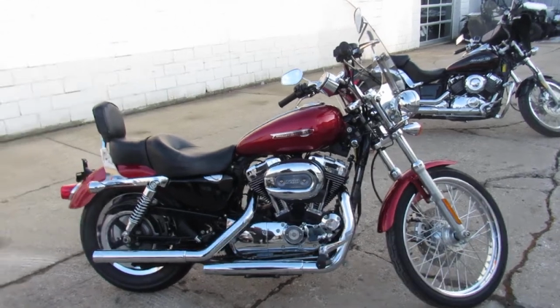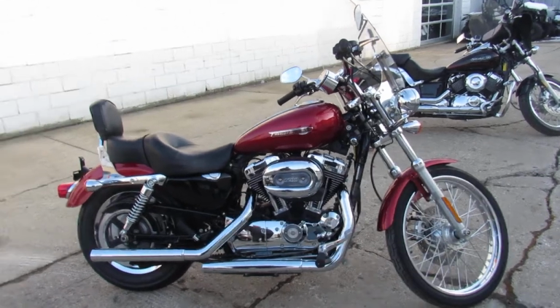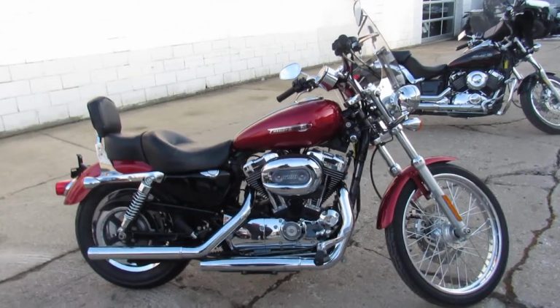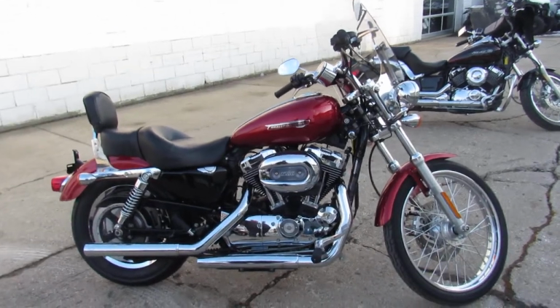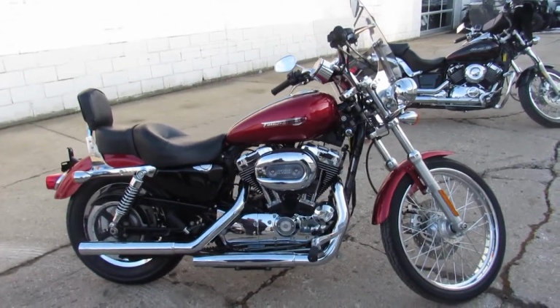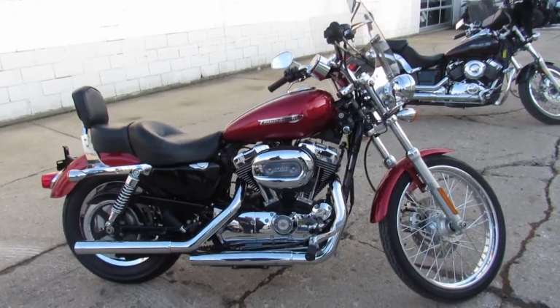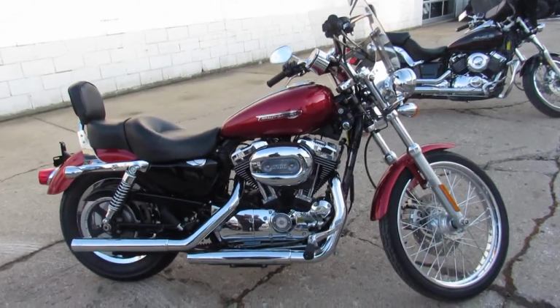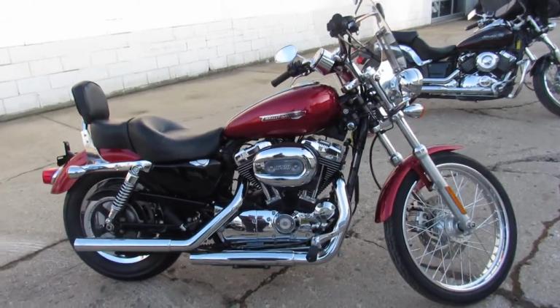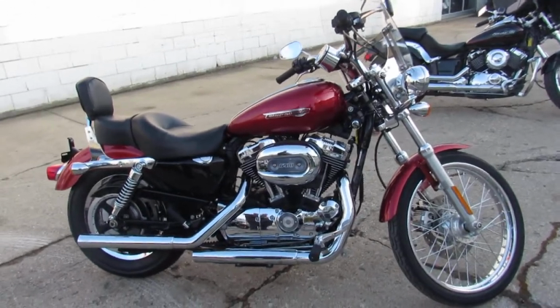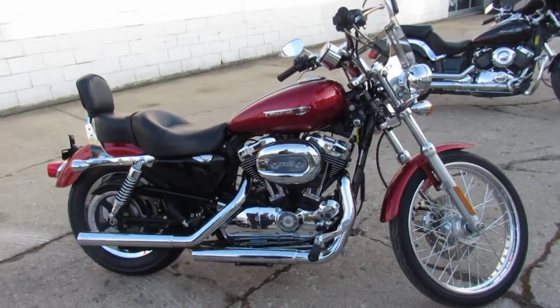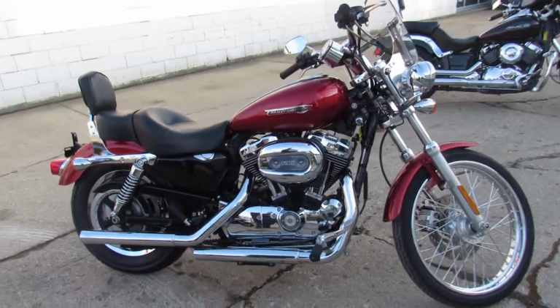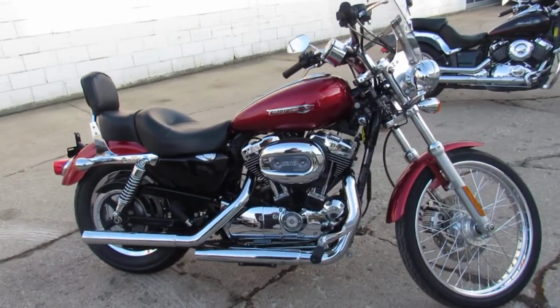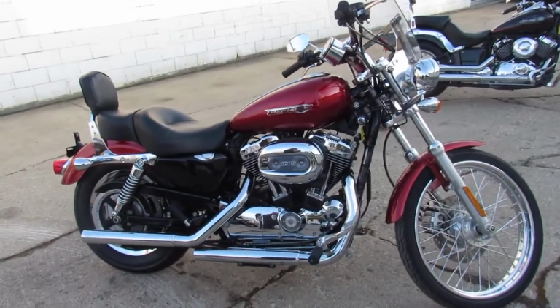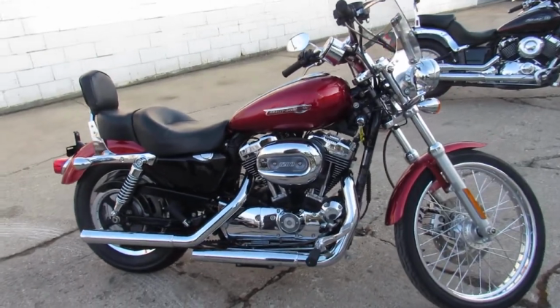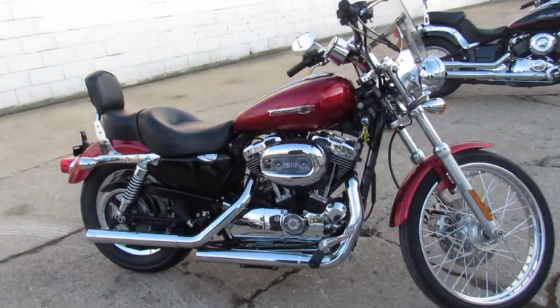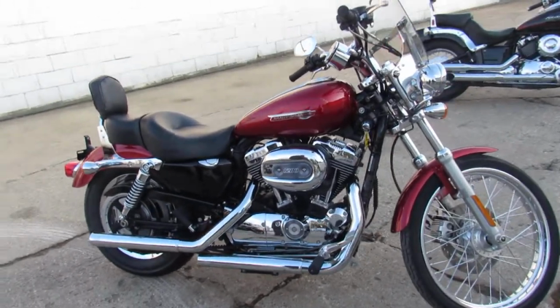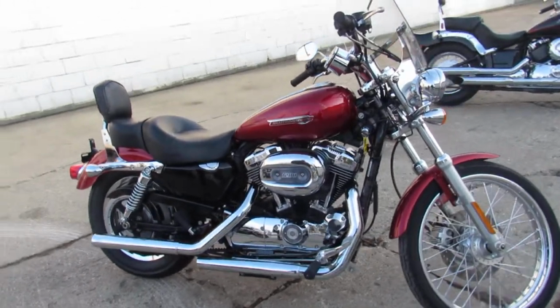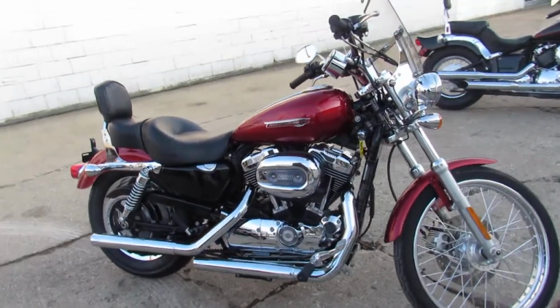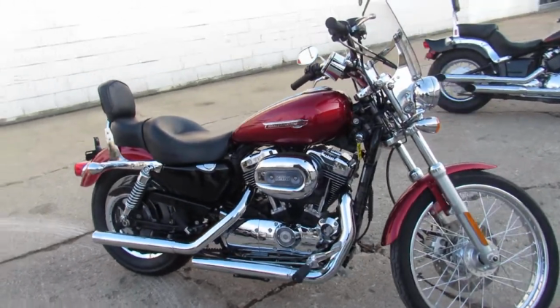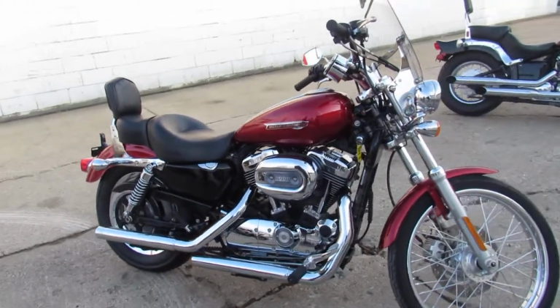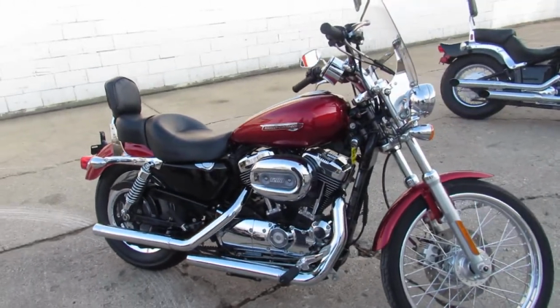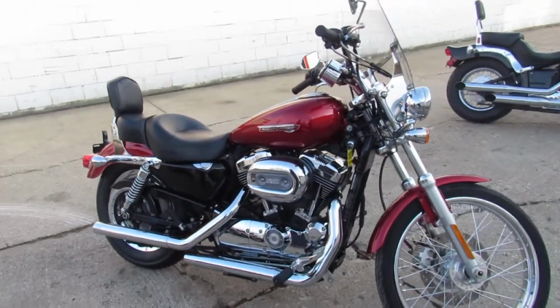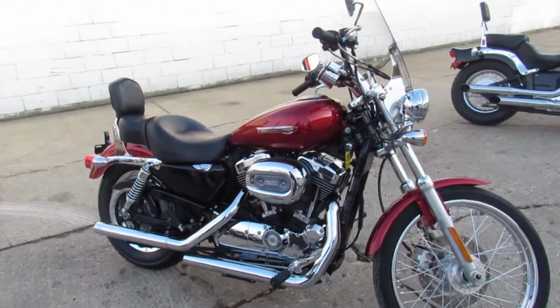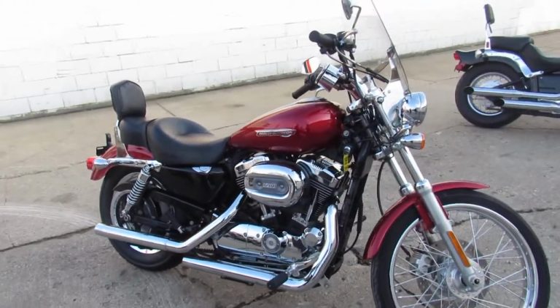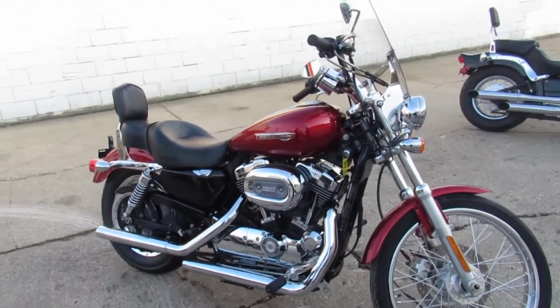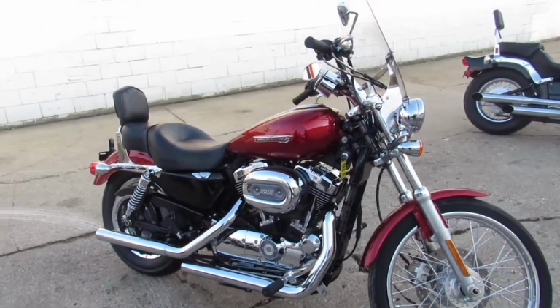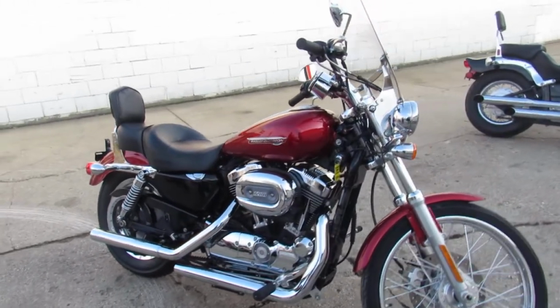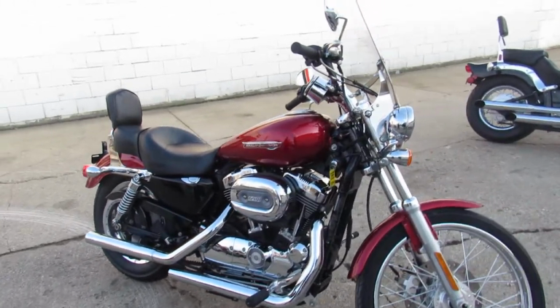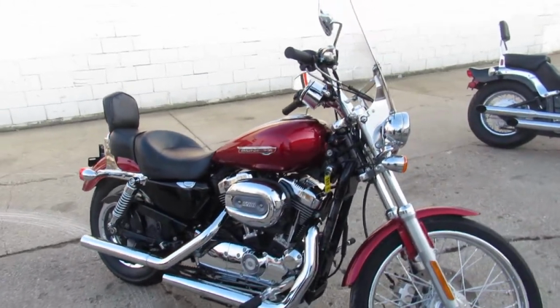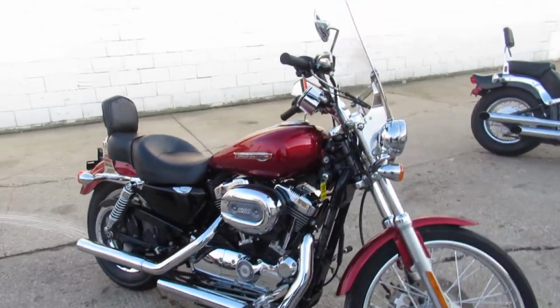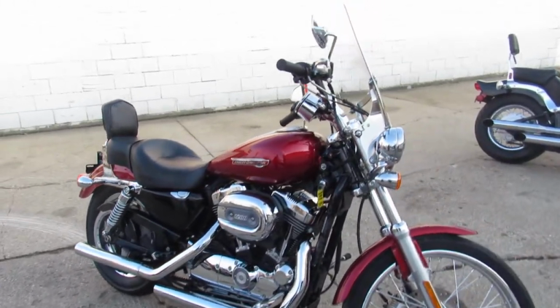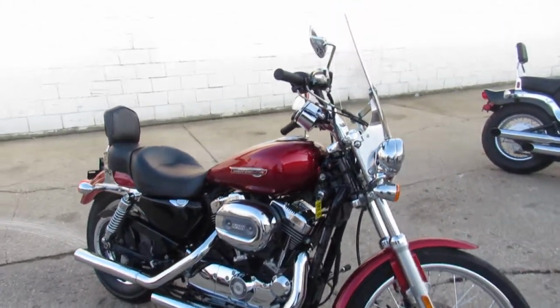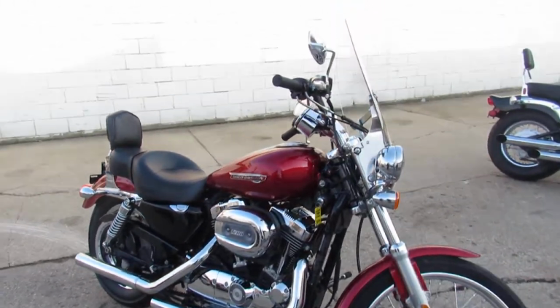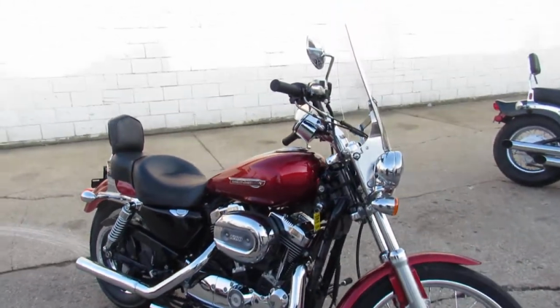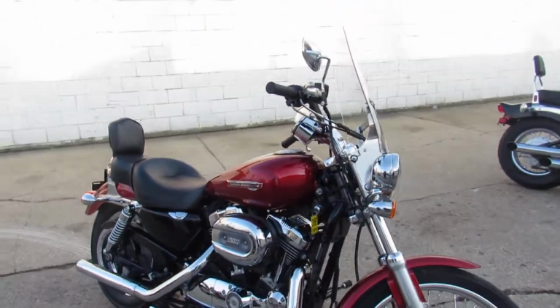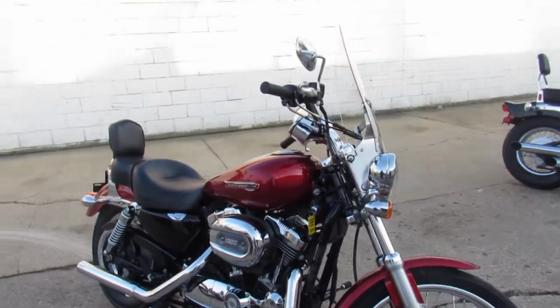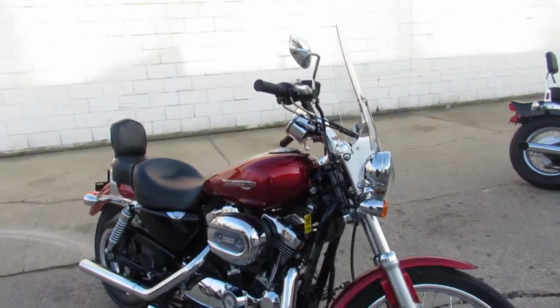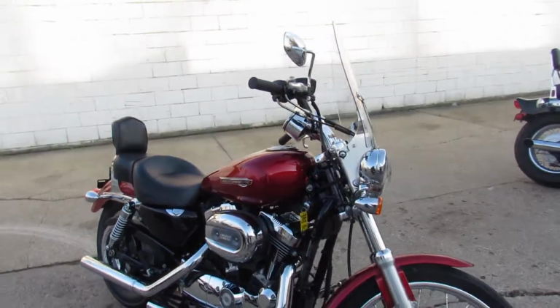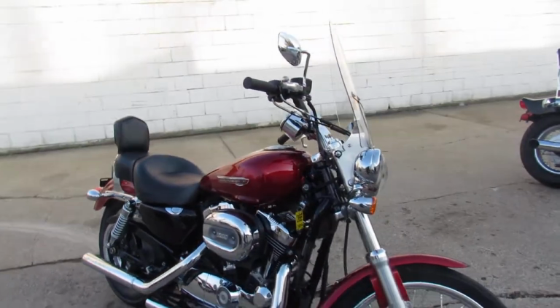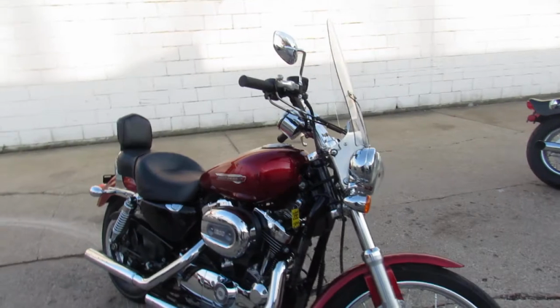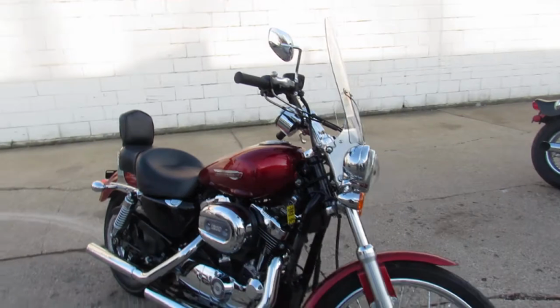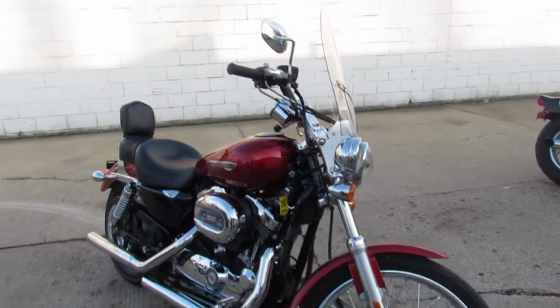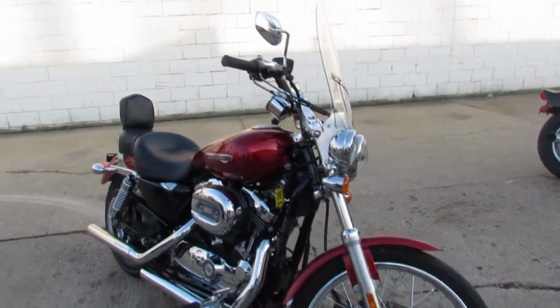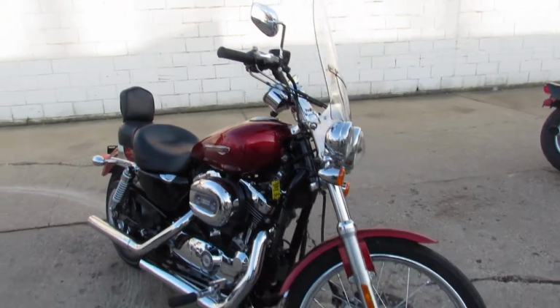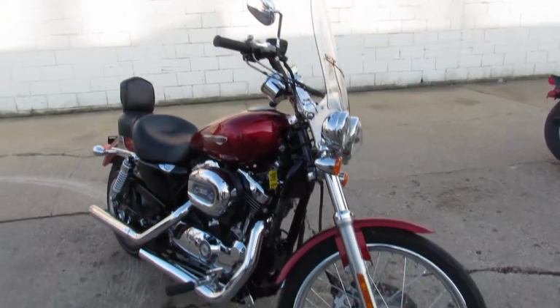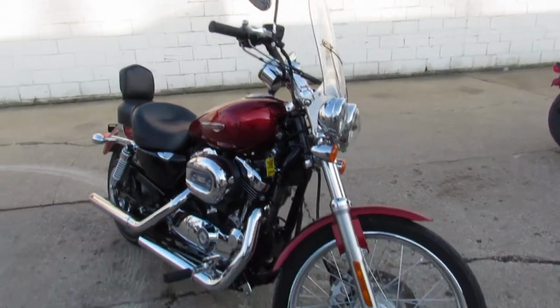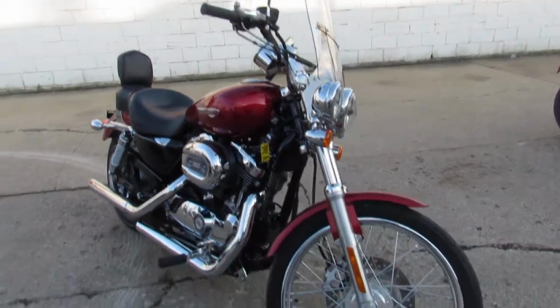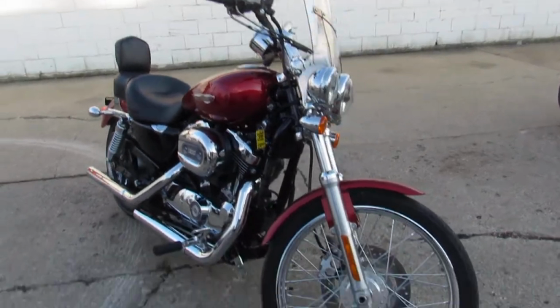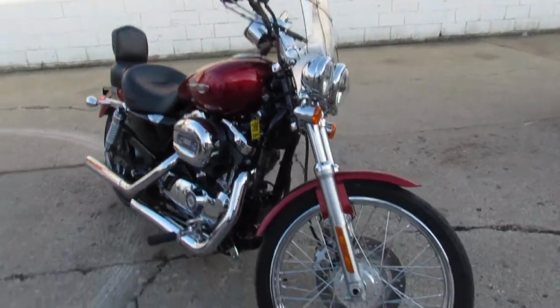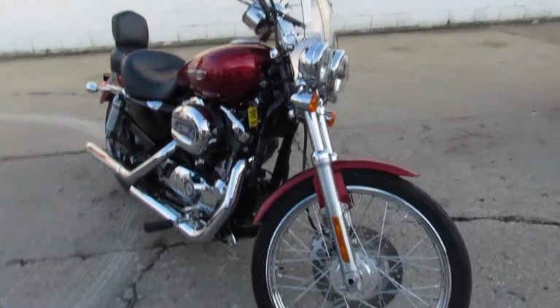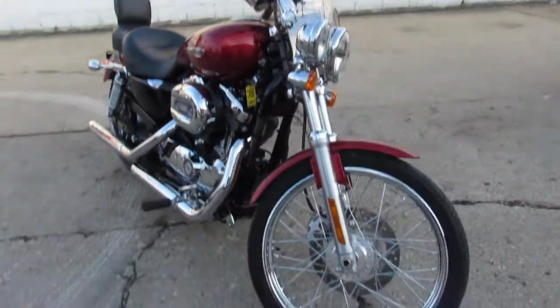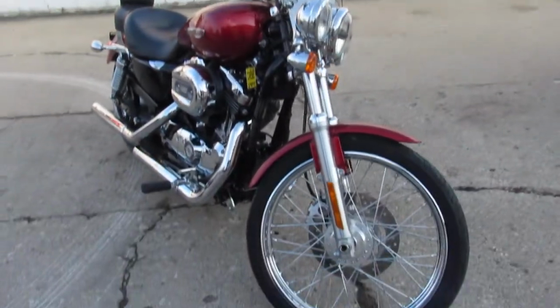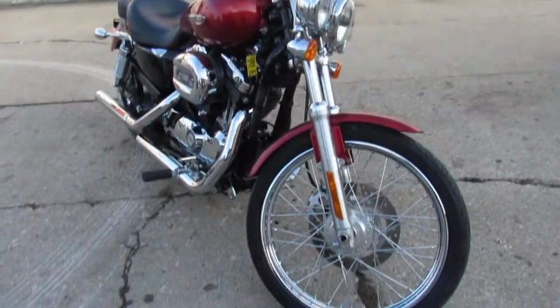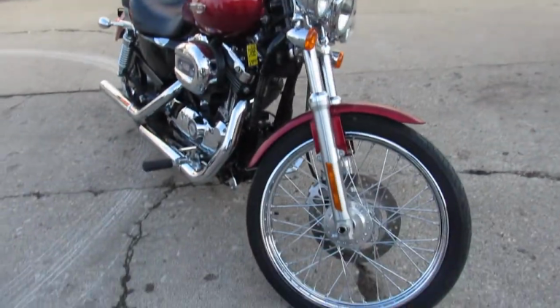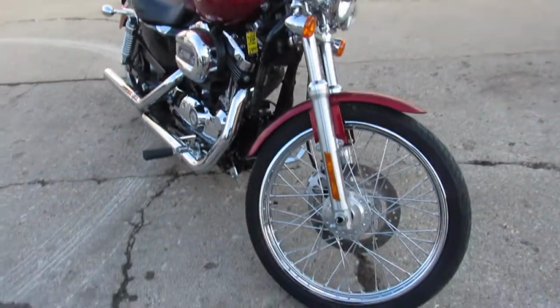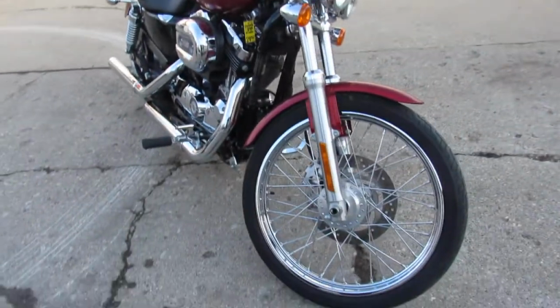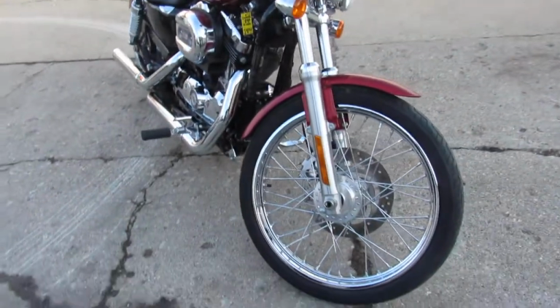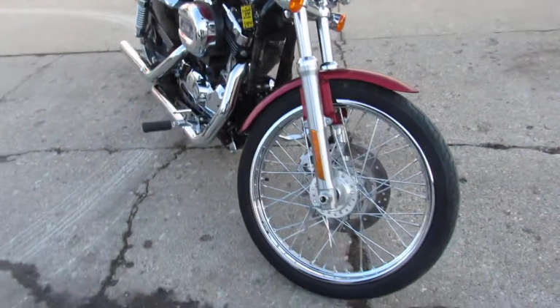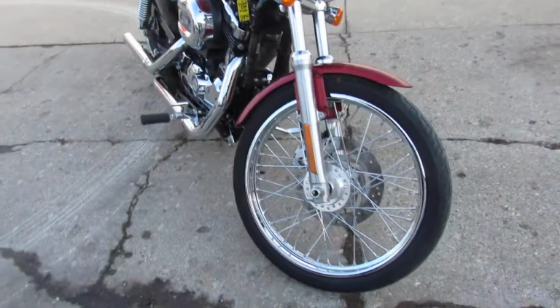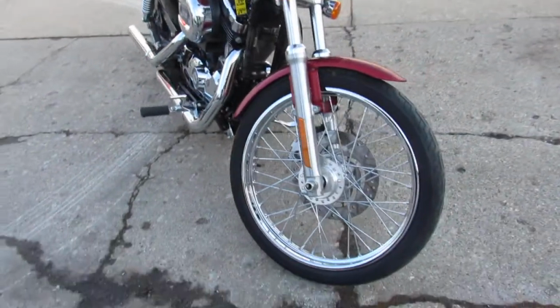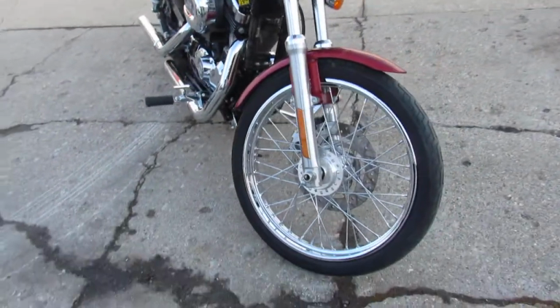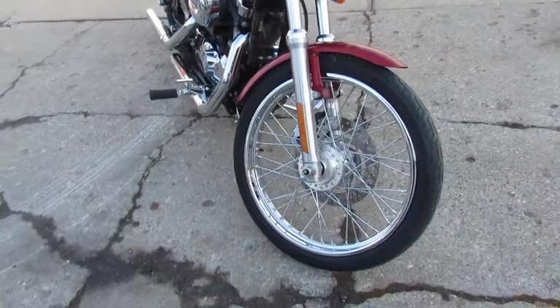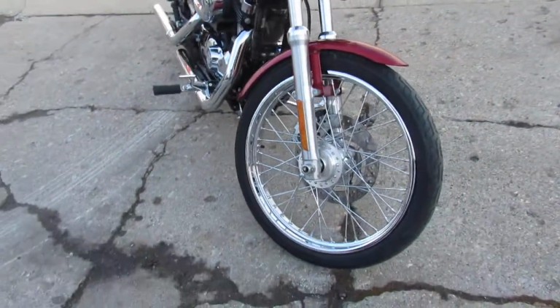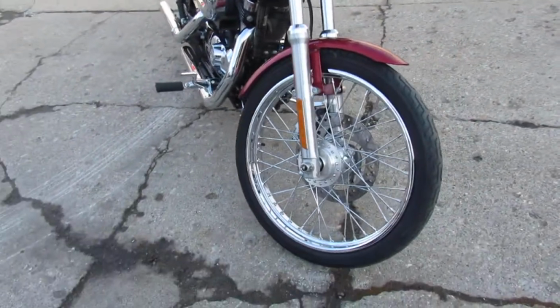Hey guys, ApprovalPowerSports.com here doing some videos on the used Harleys. Over 300 pre-owned used Harleys in the showroom.